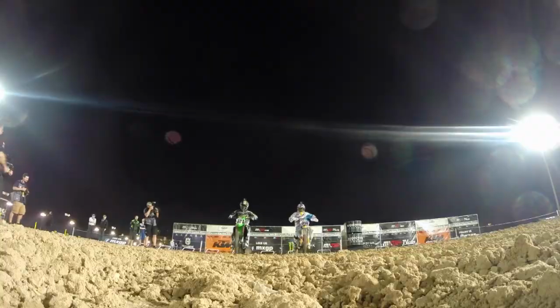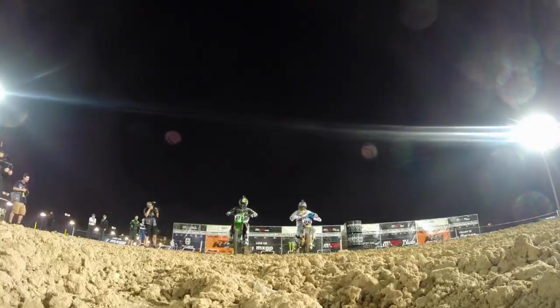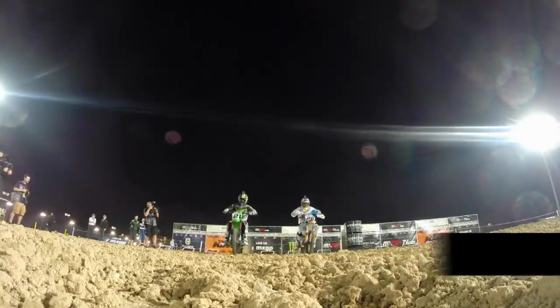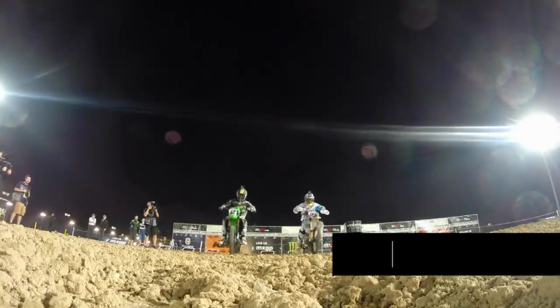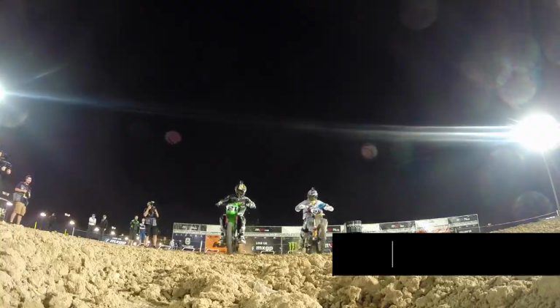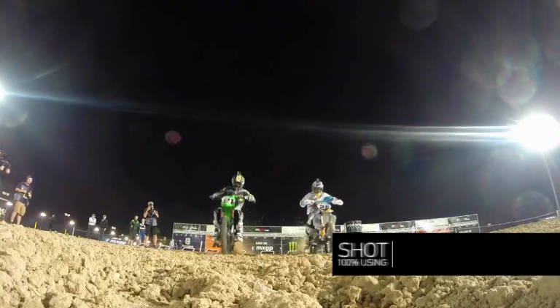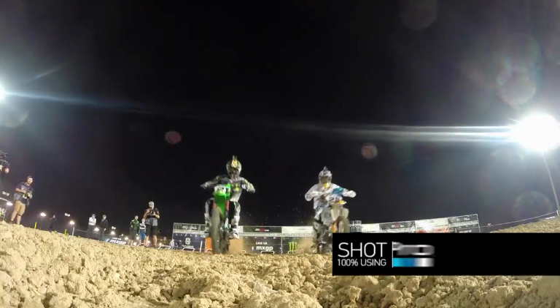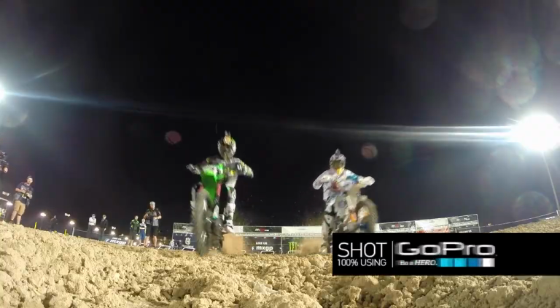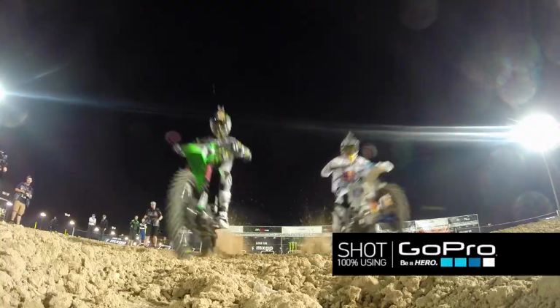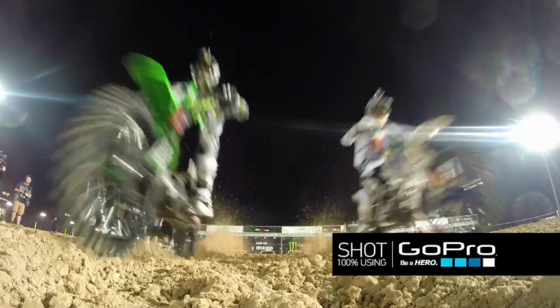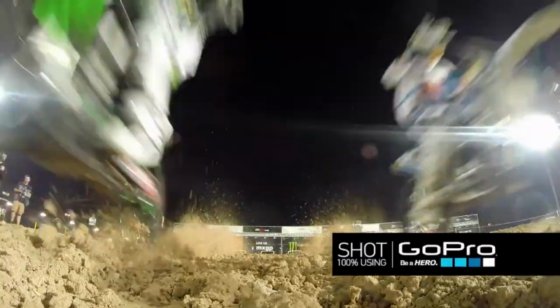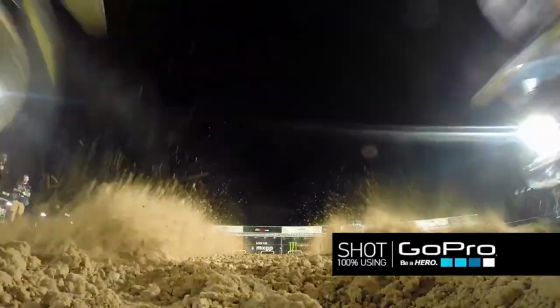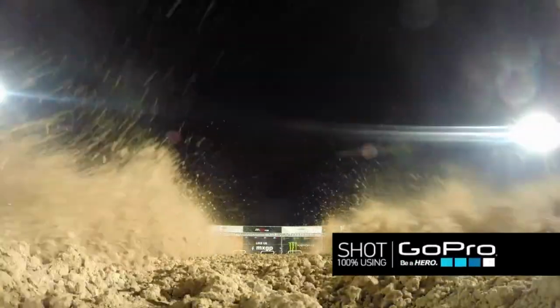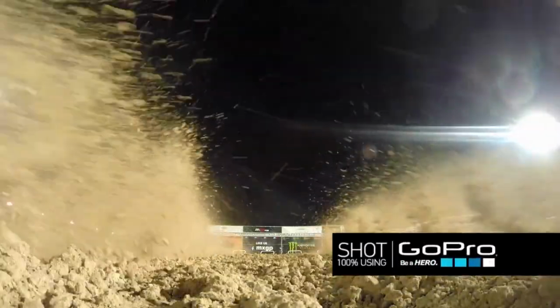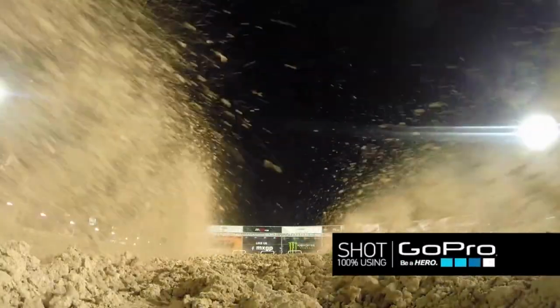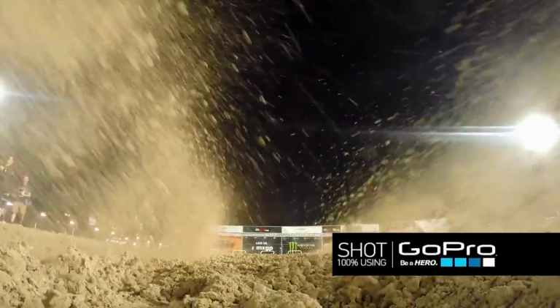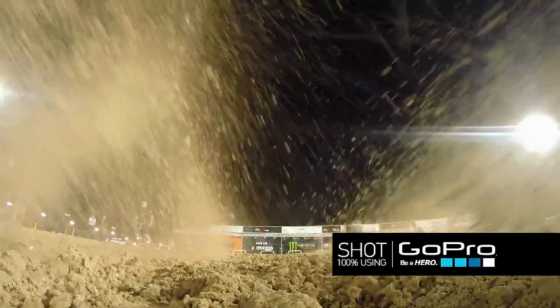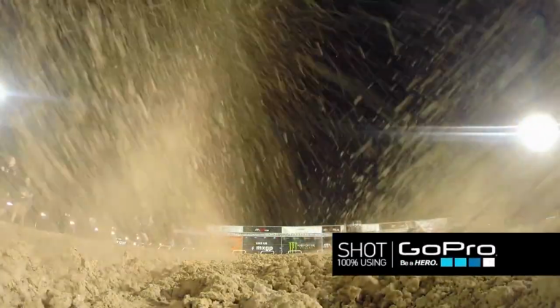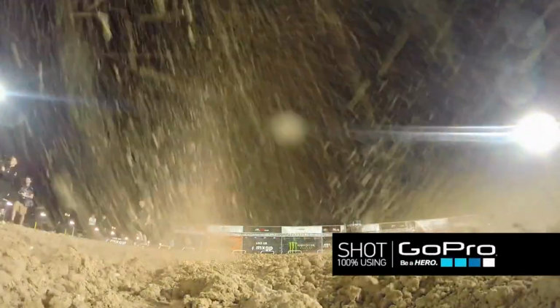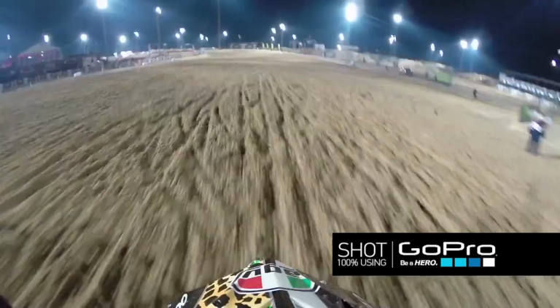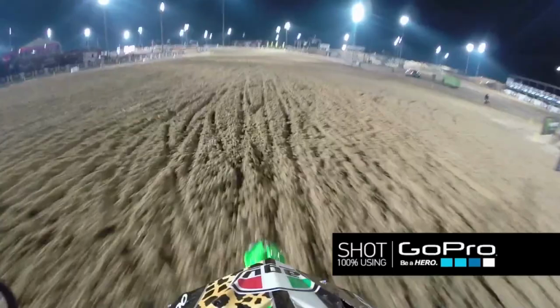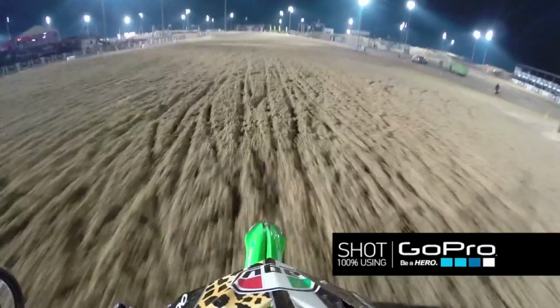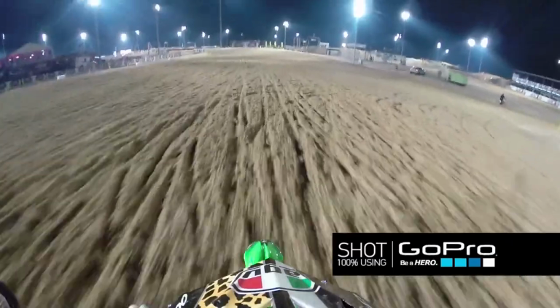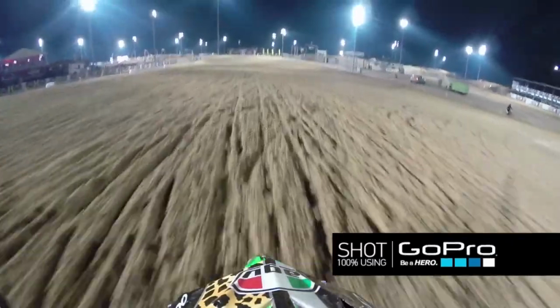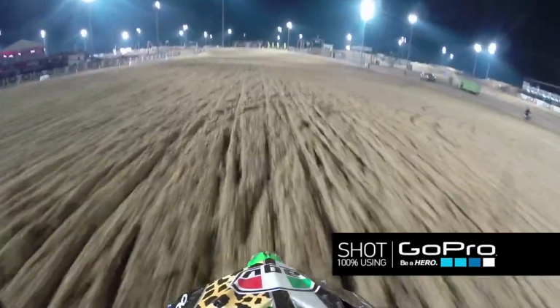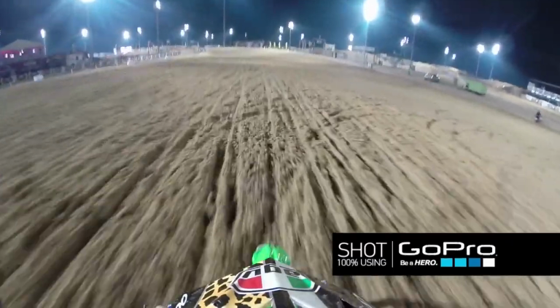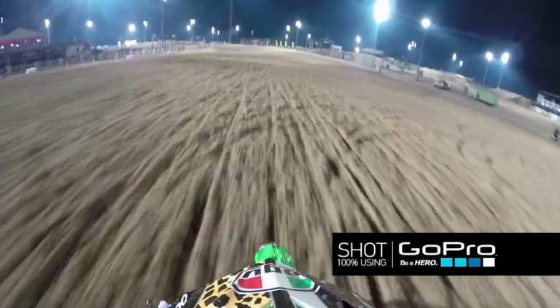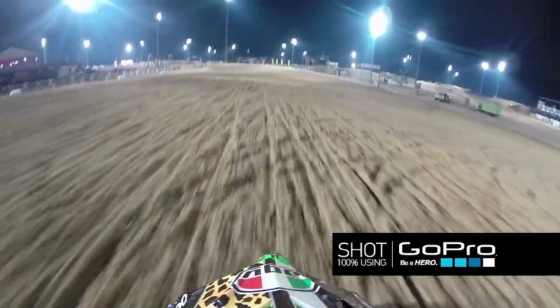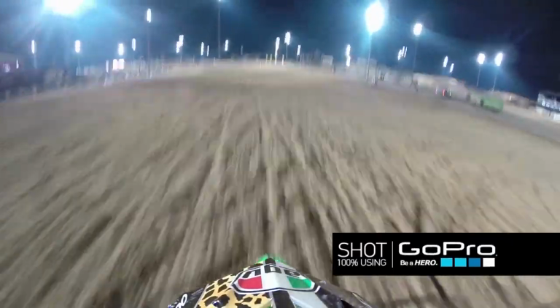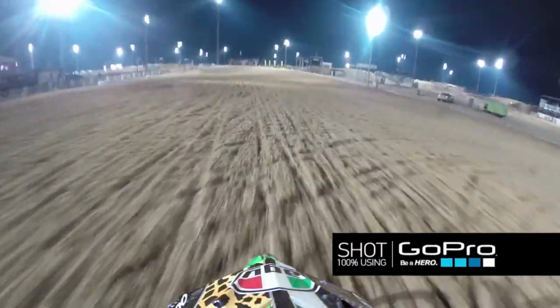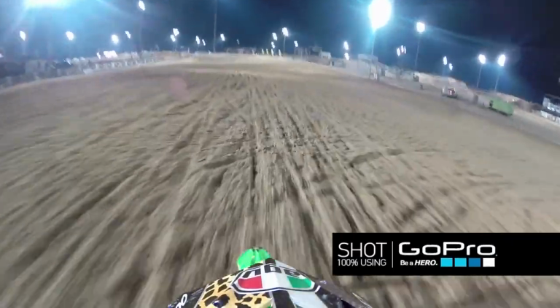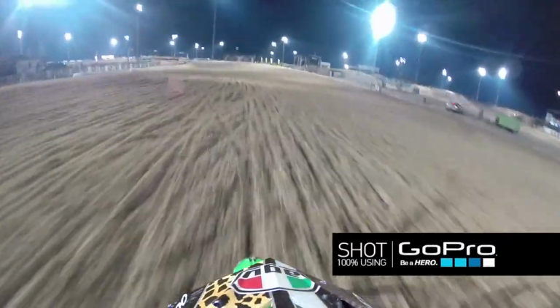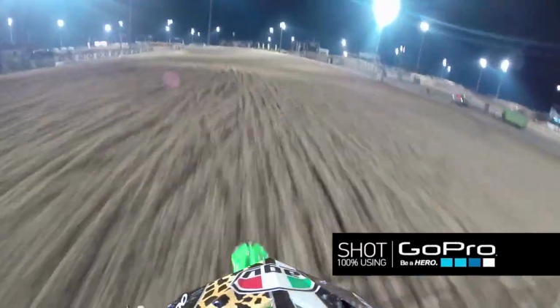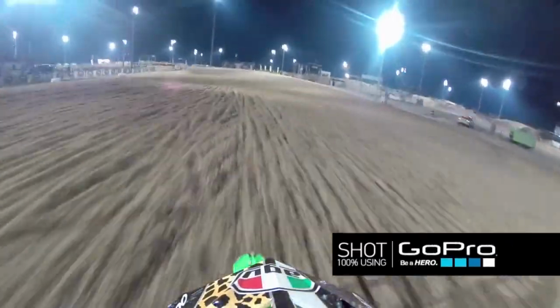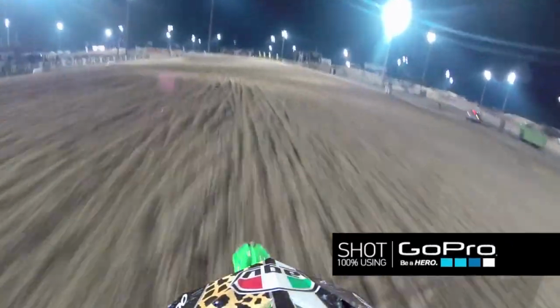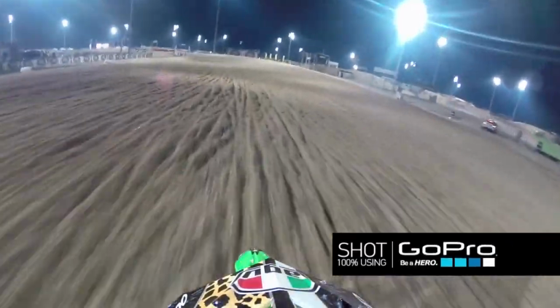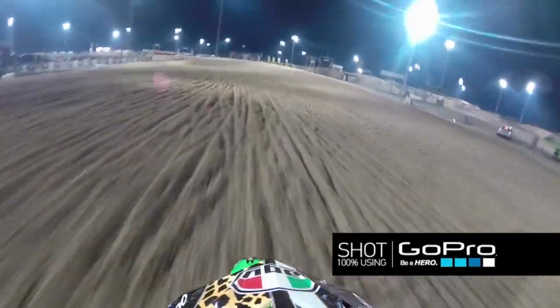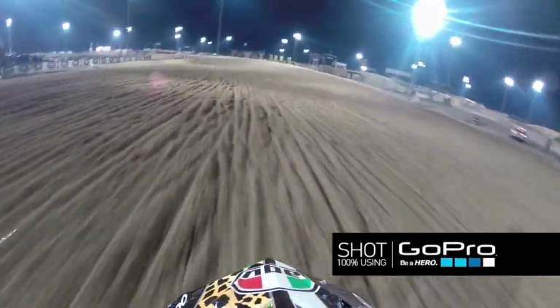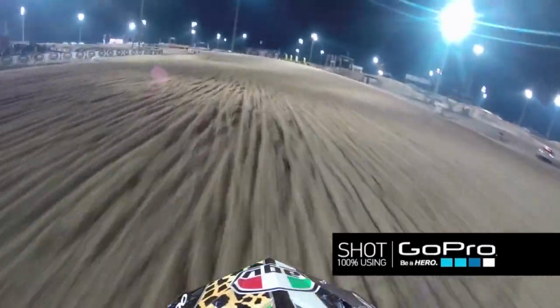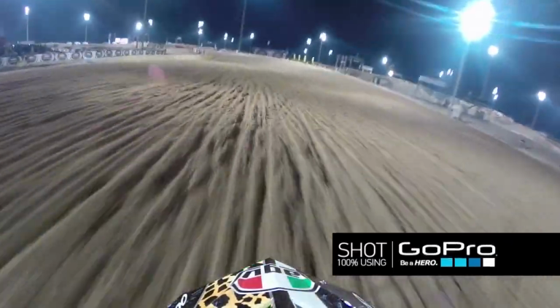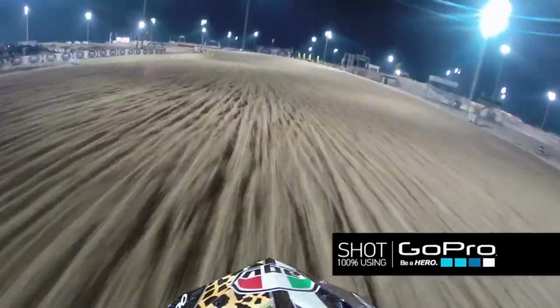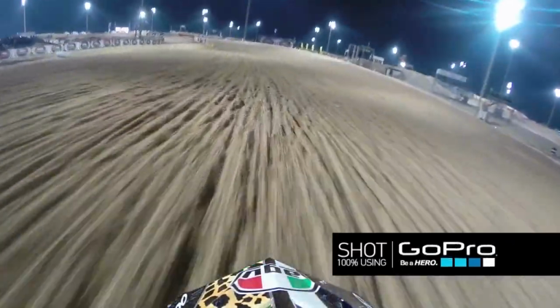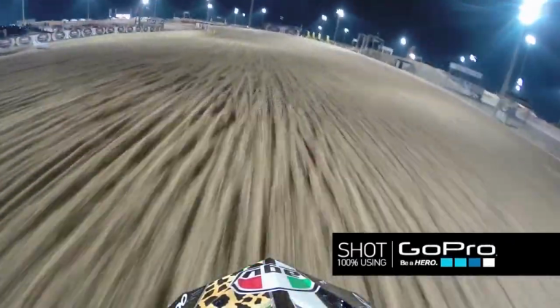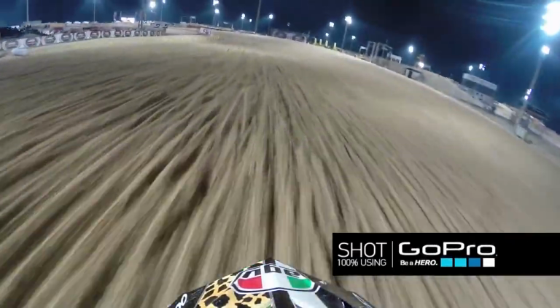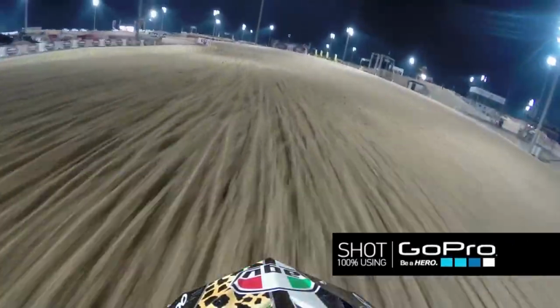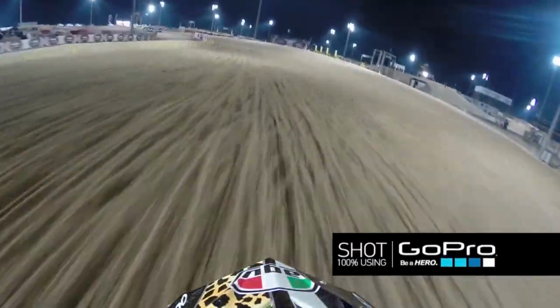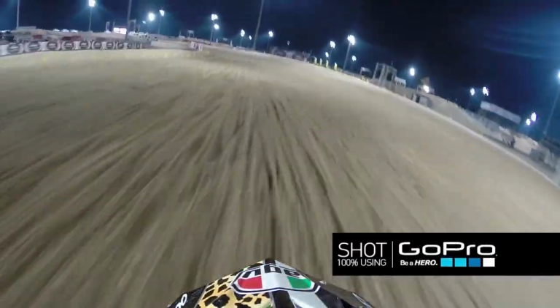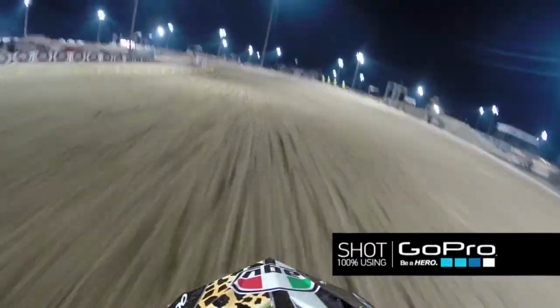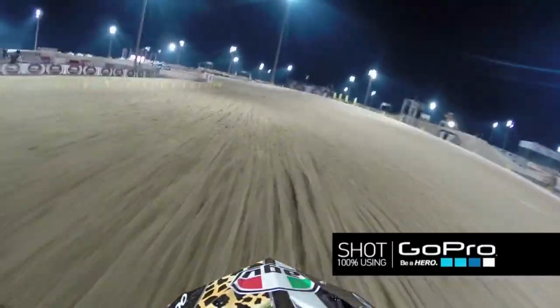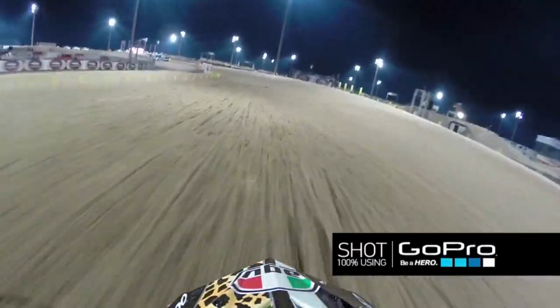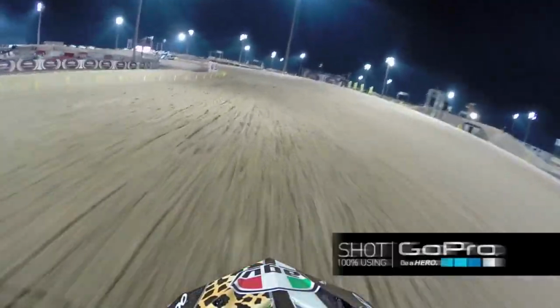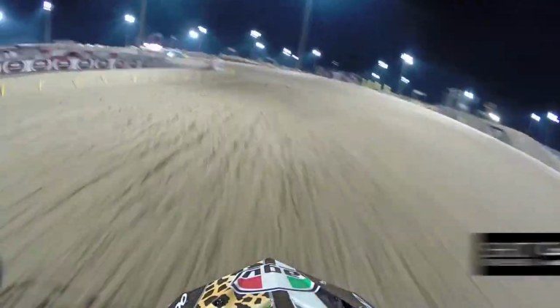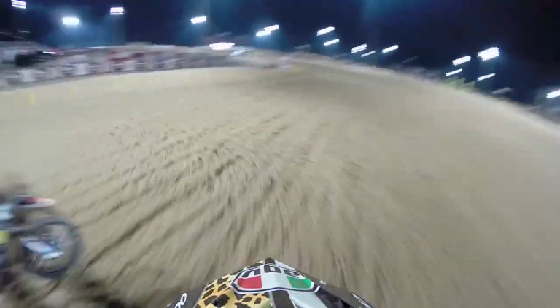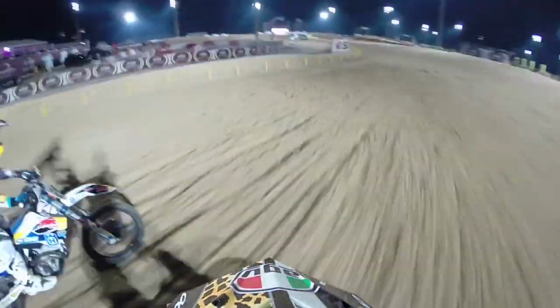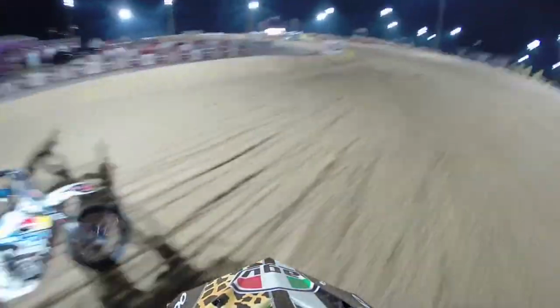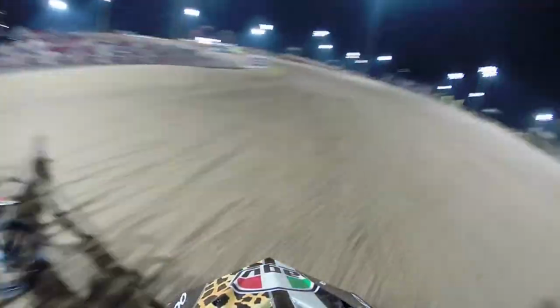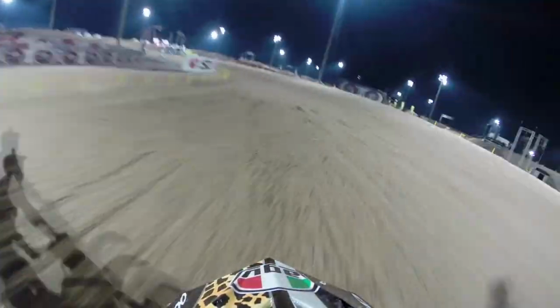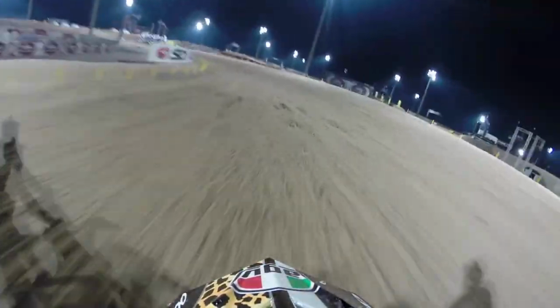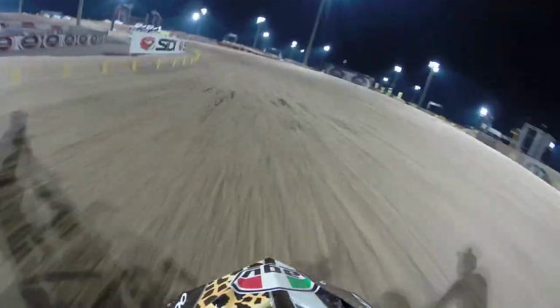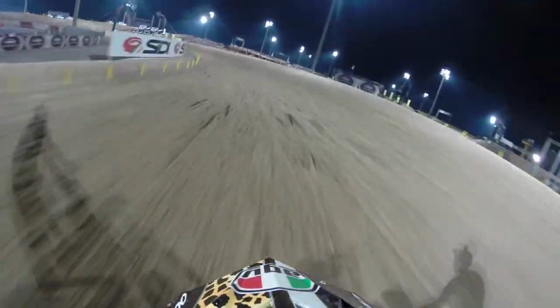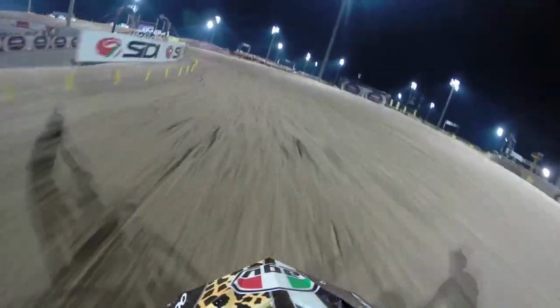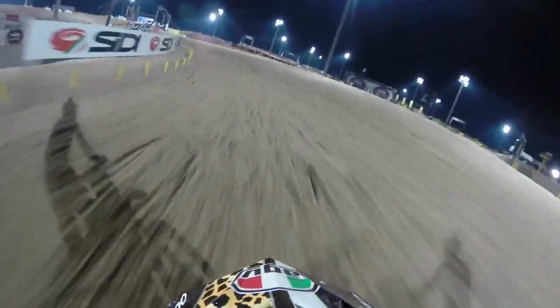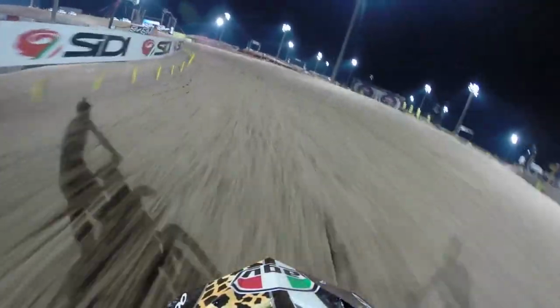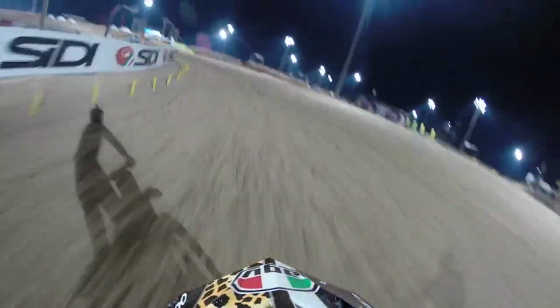So let's take a quick look there and around this circuit. Here's our GoPro track preview of the LaSalle circuit in Qatar.